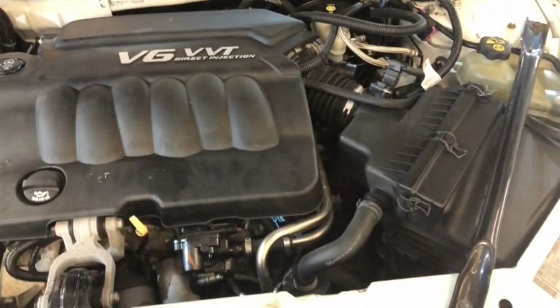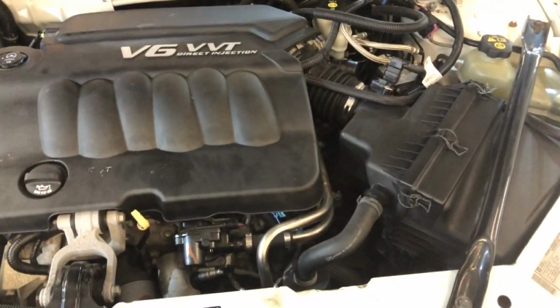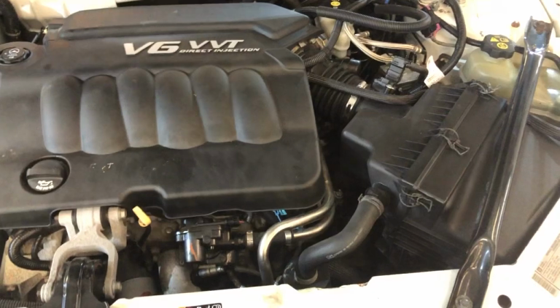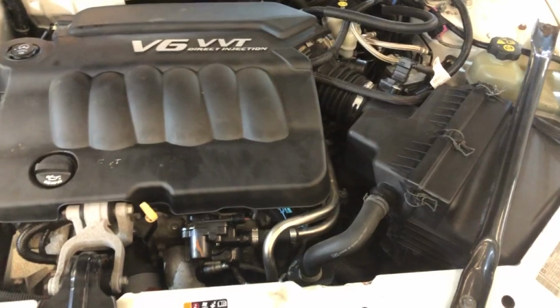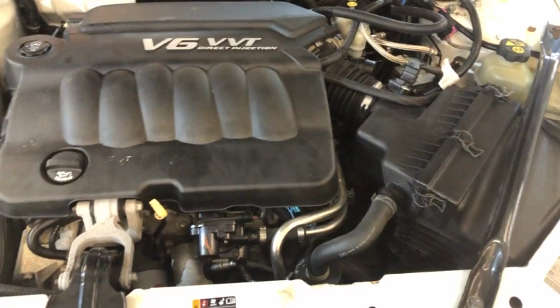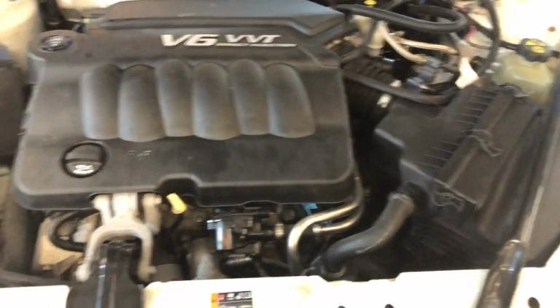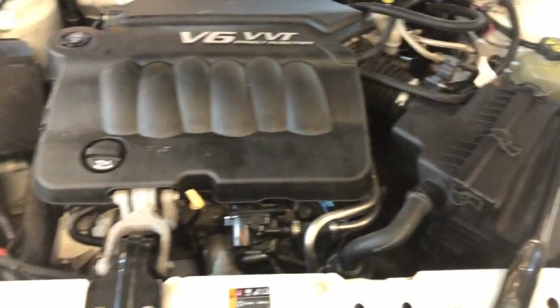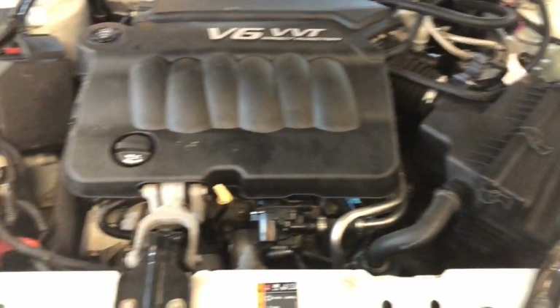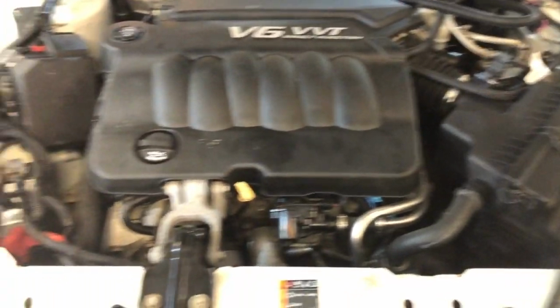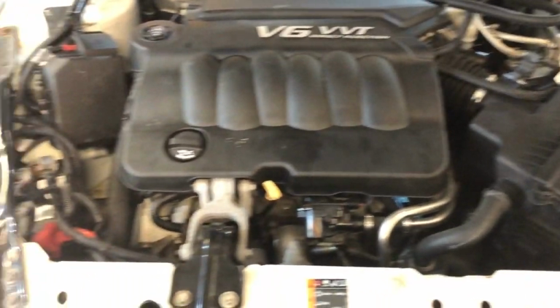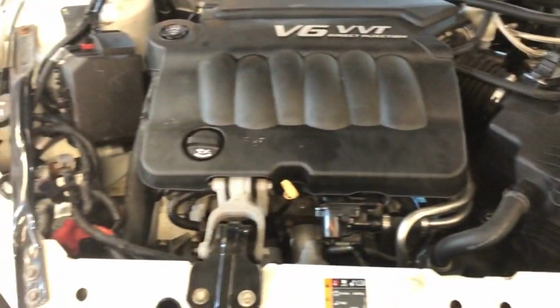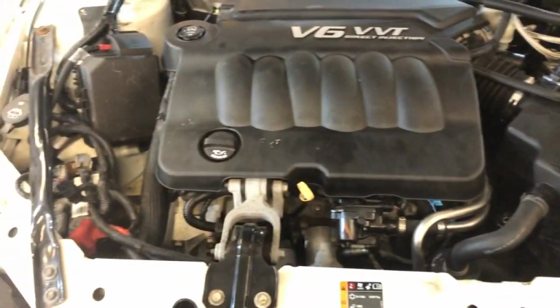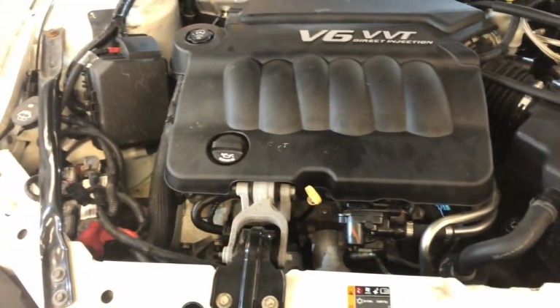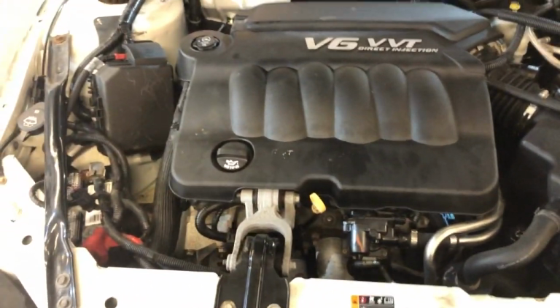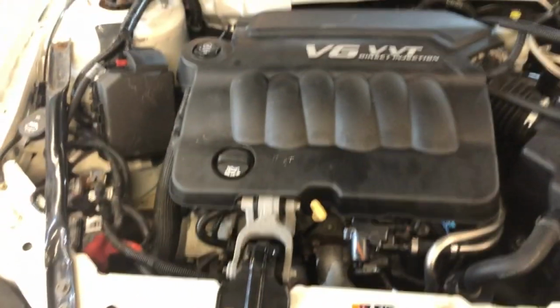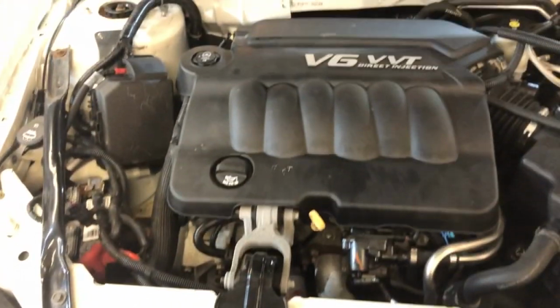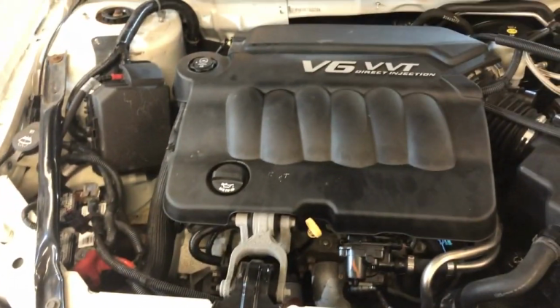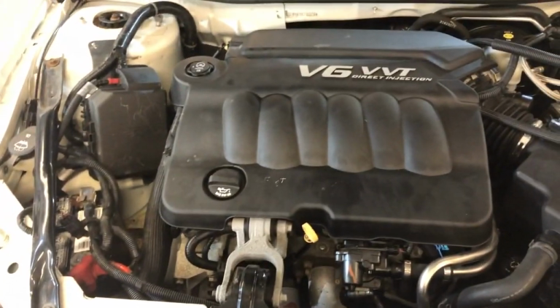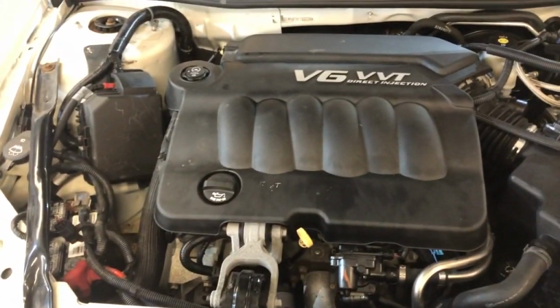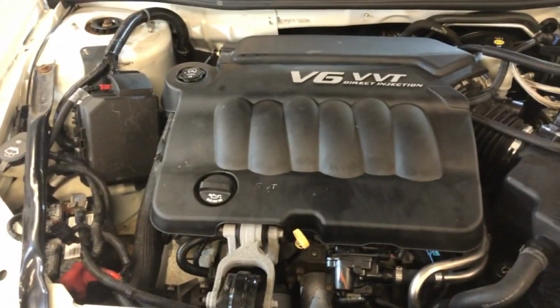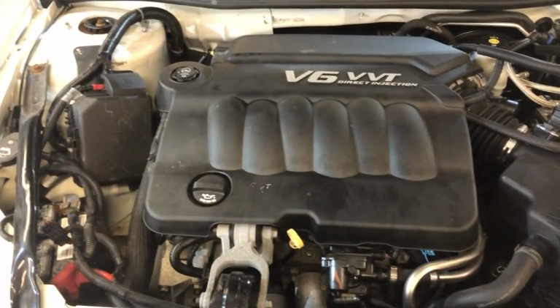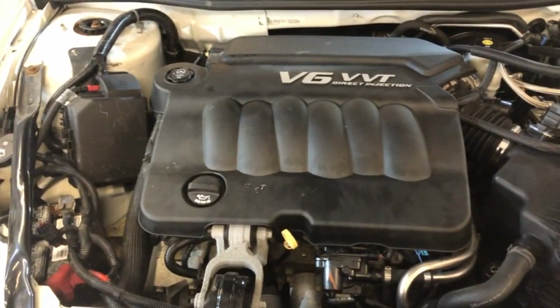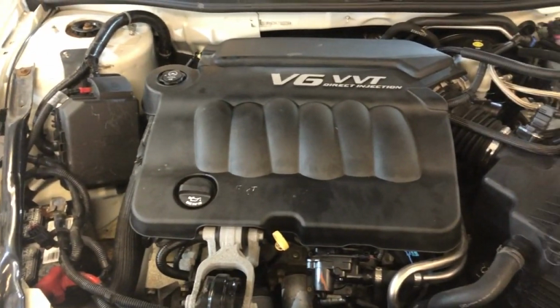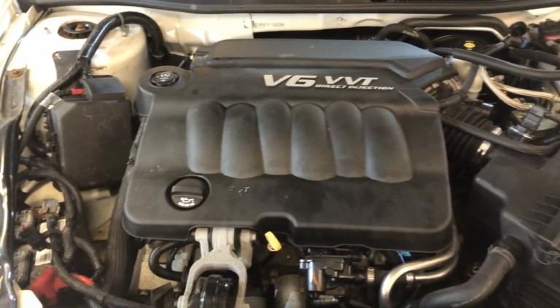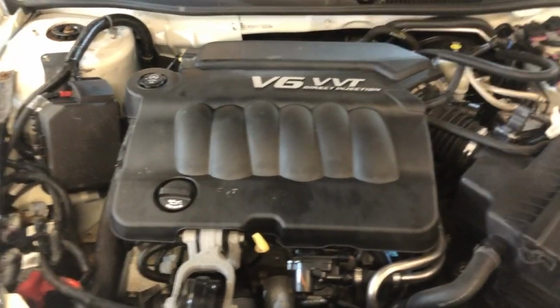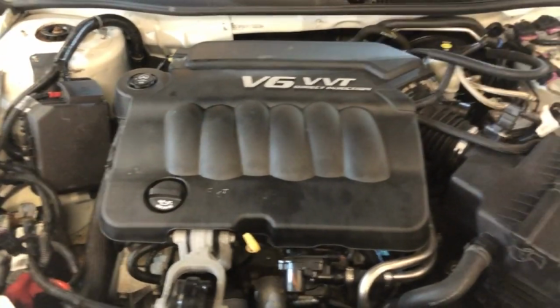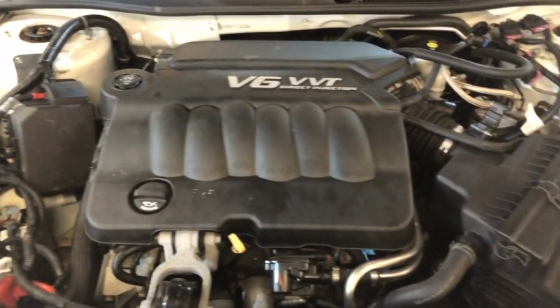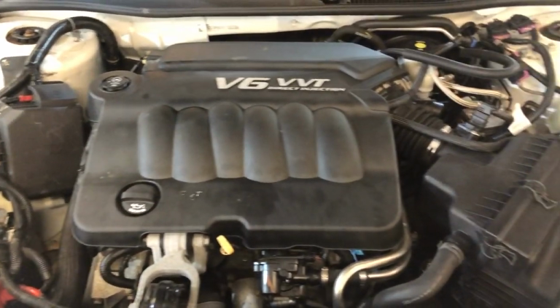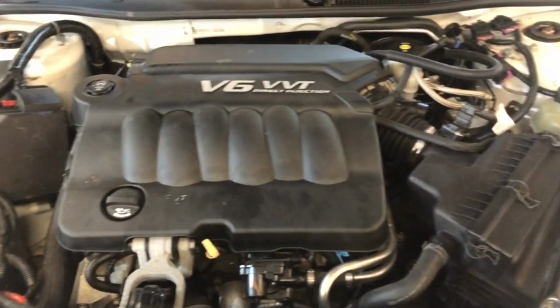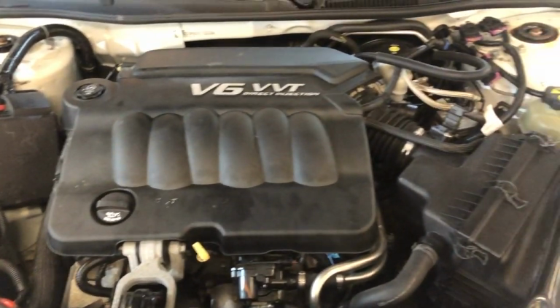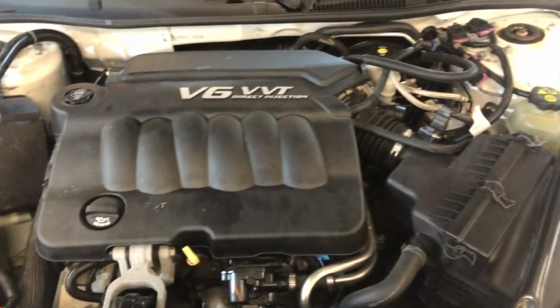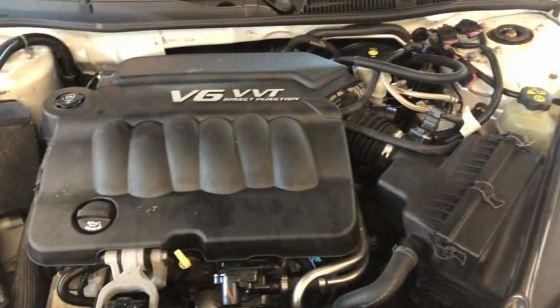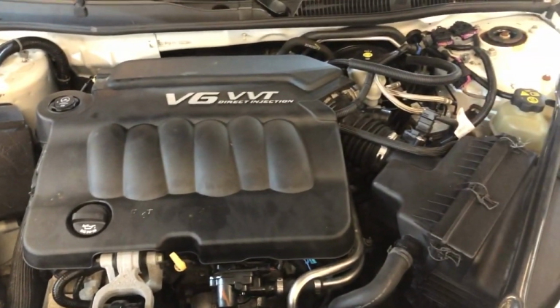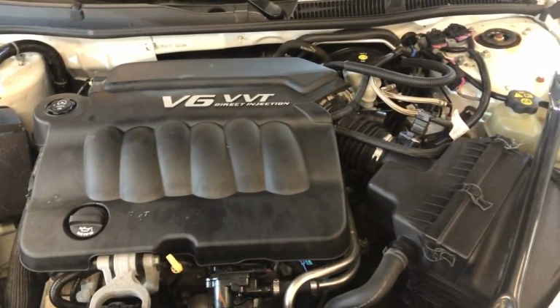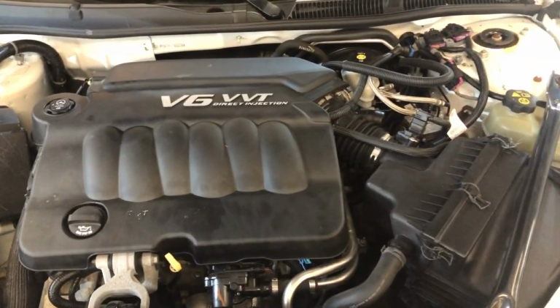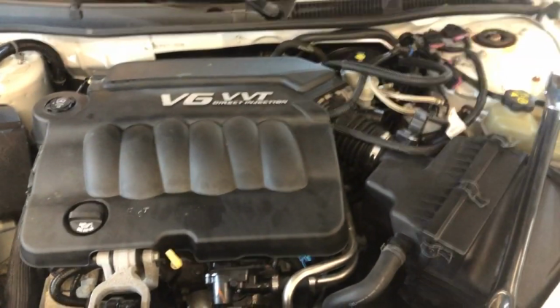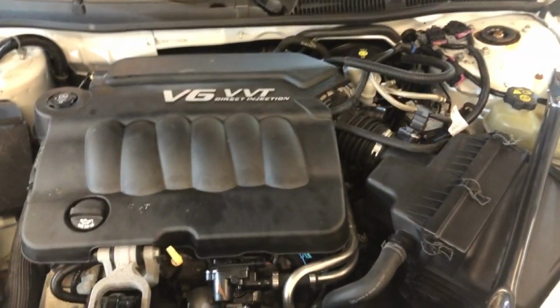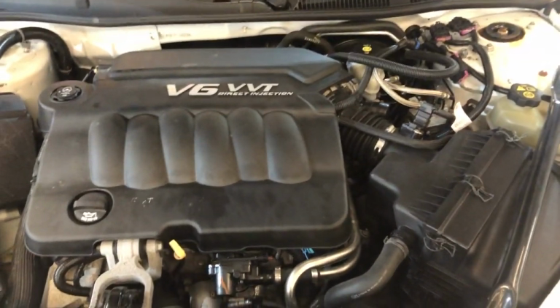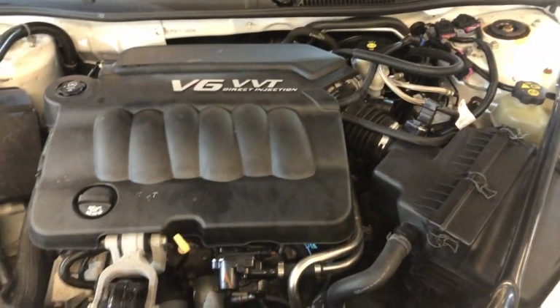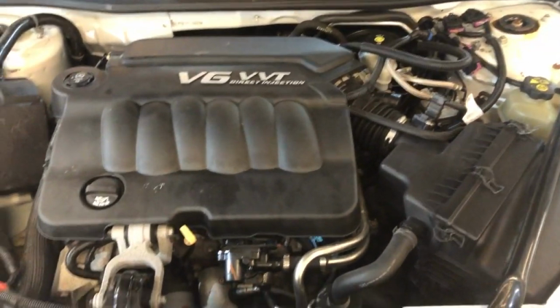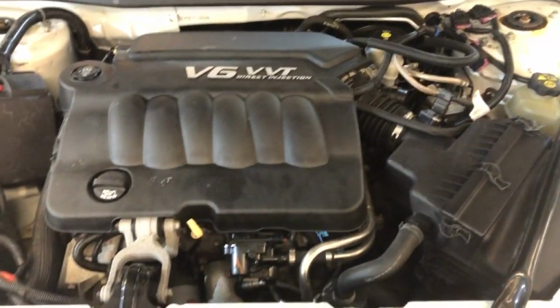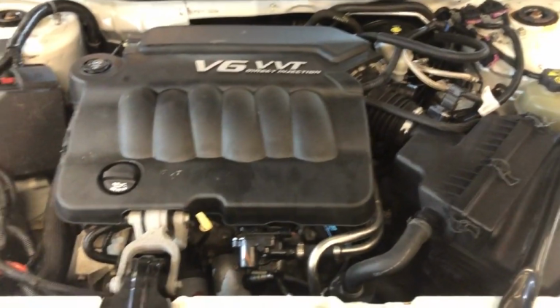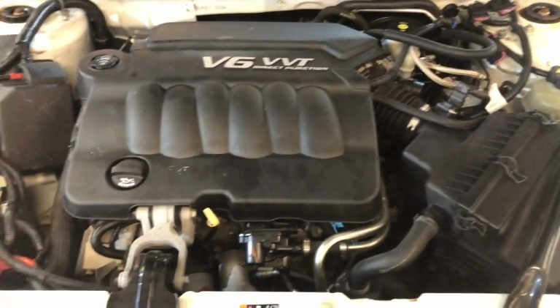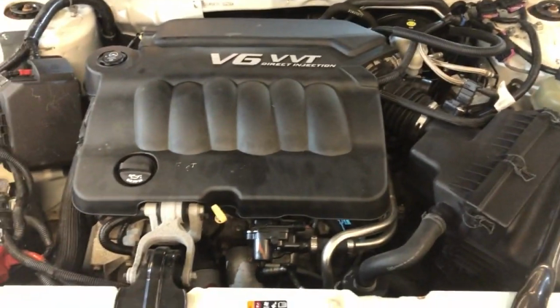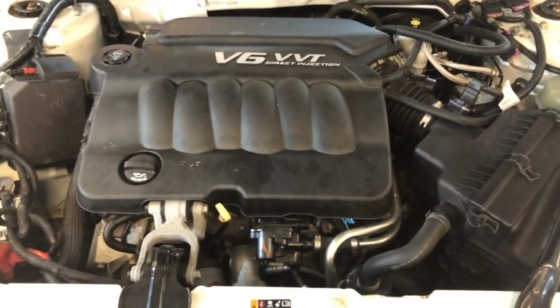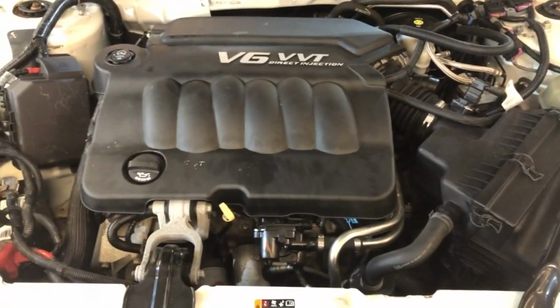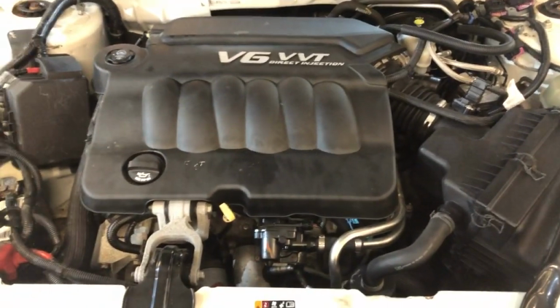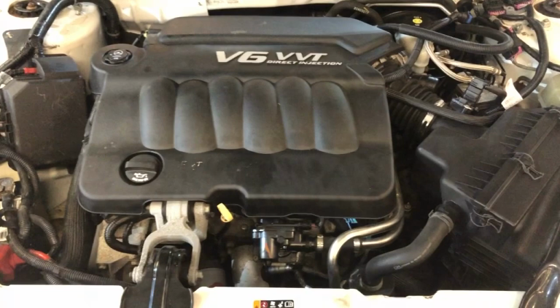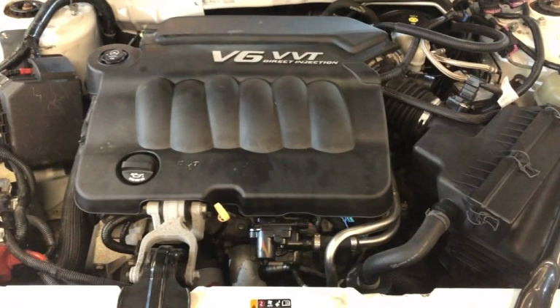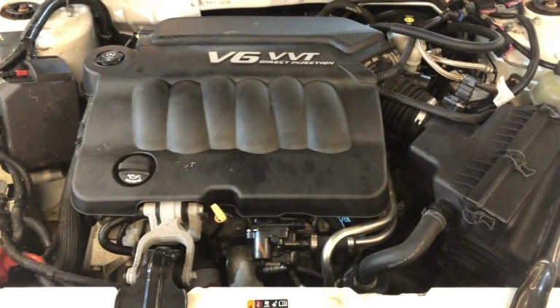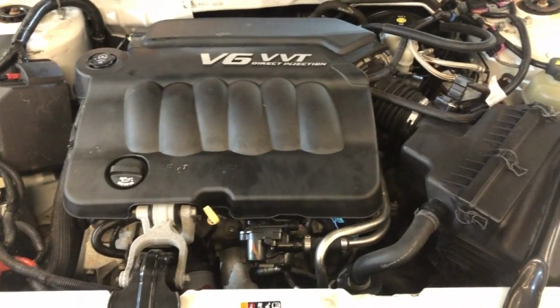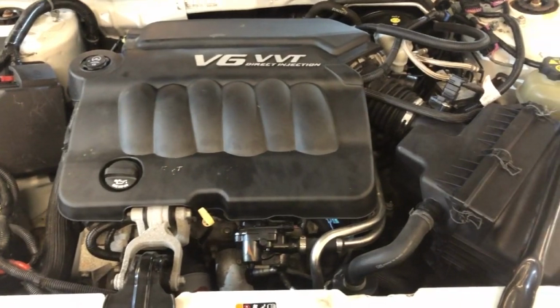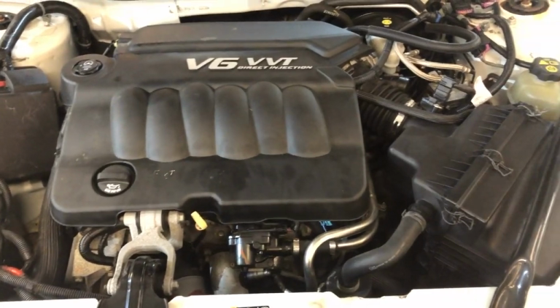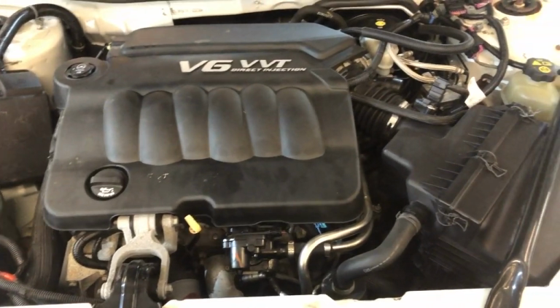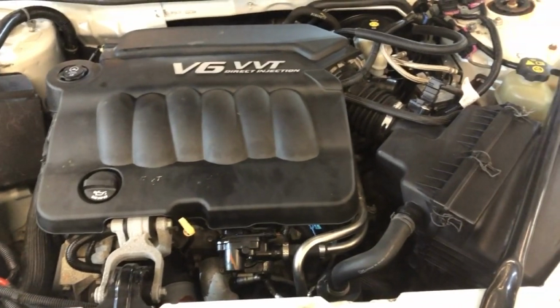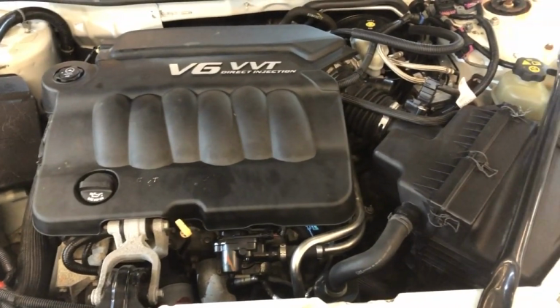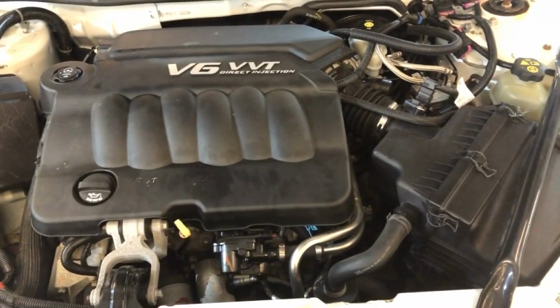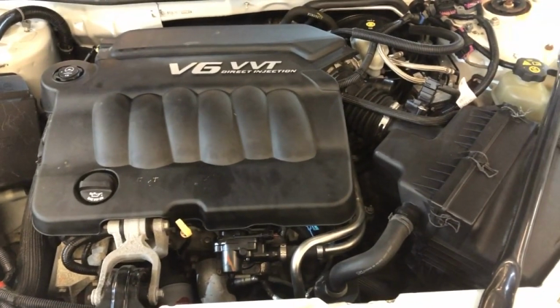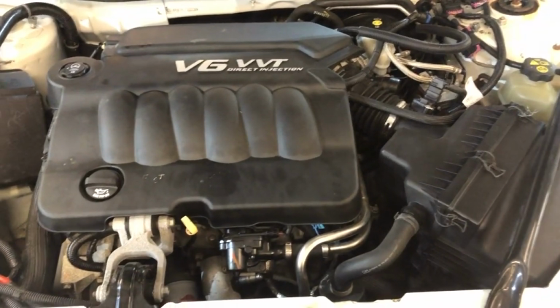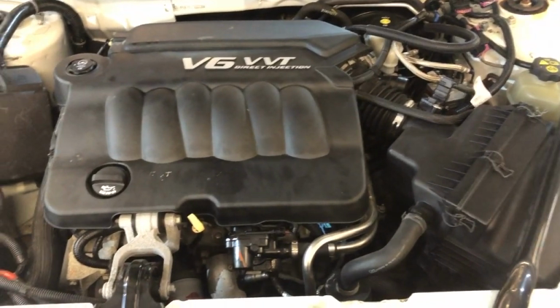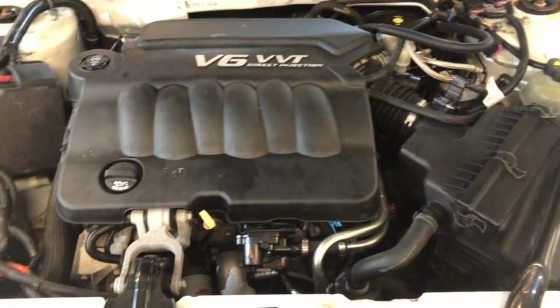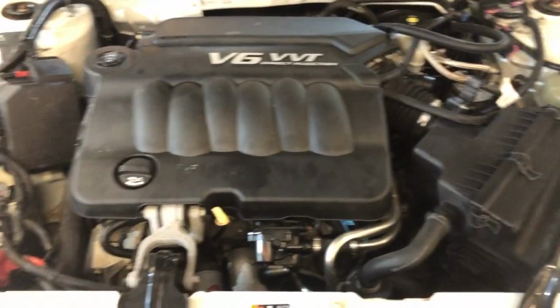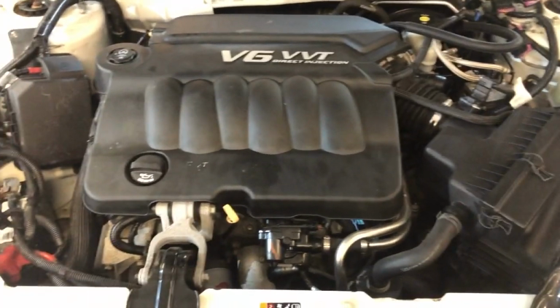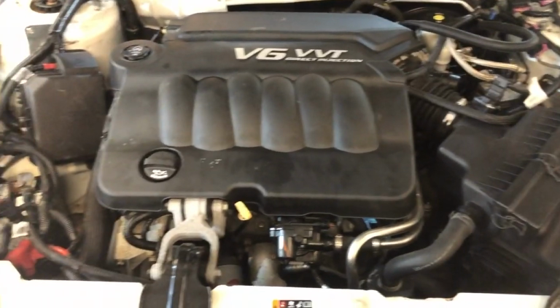V6, 3.6 liter engine. 2012 Chevy Impala — a nice looking vehicle.